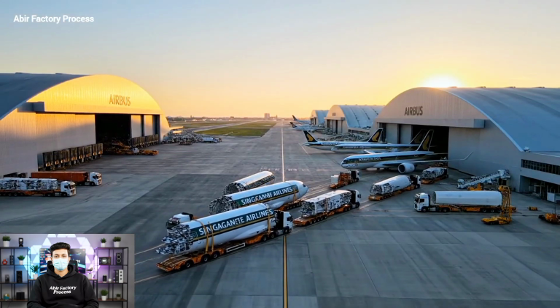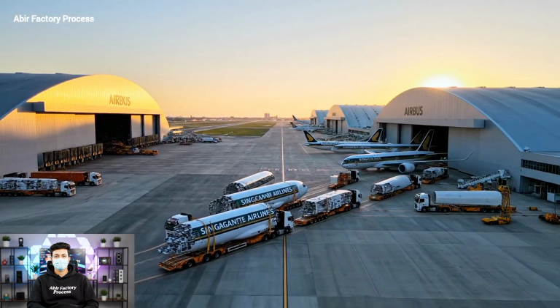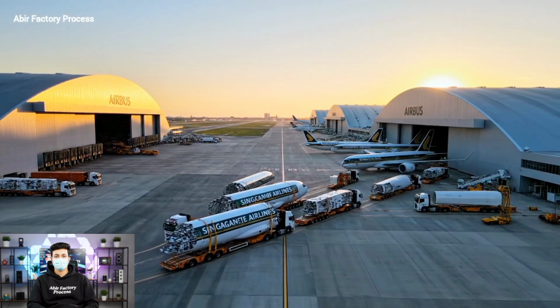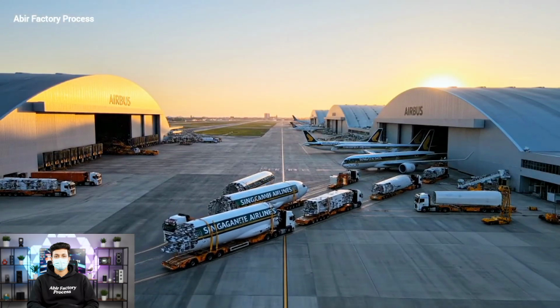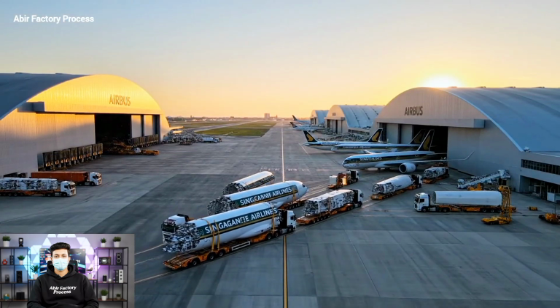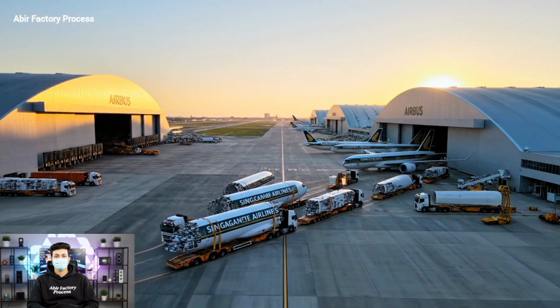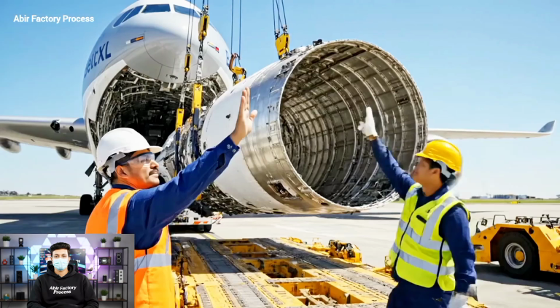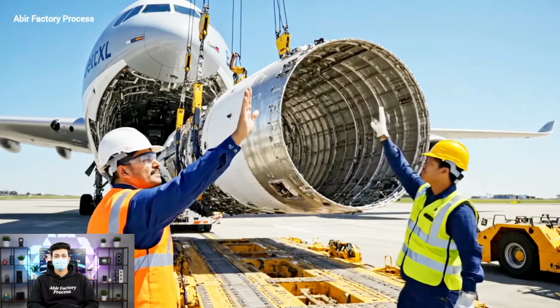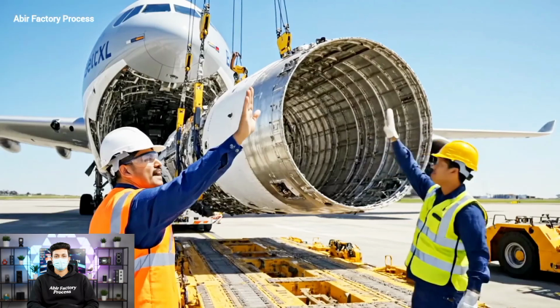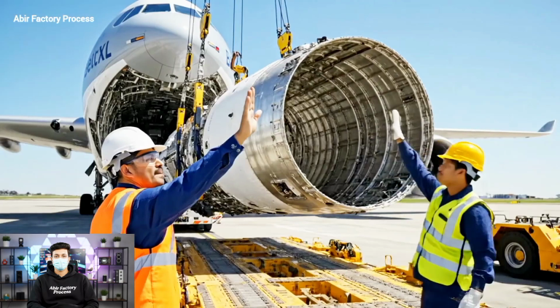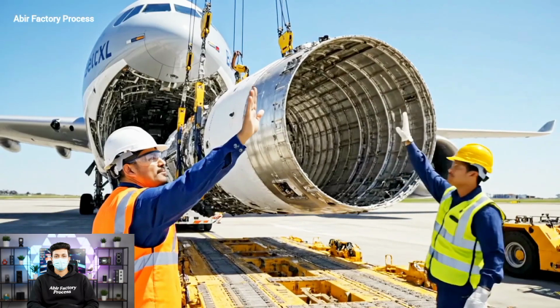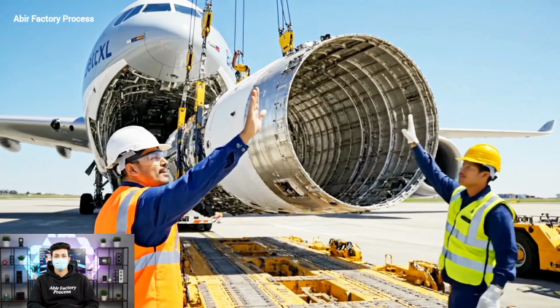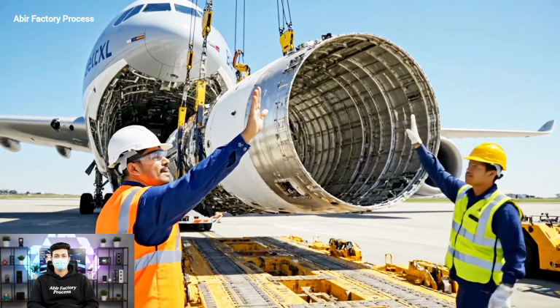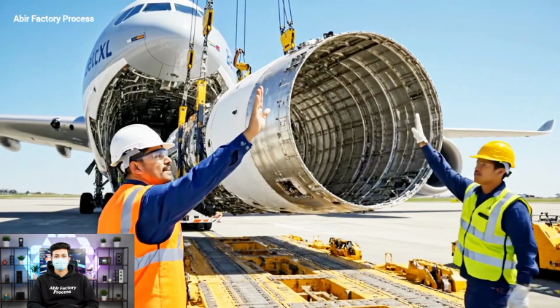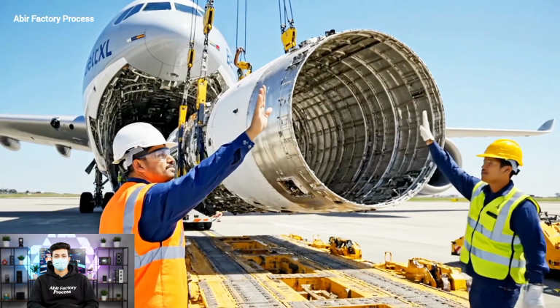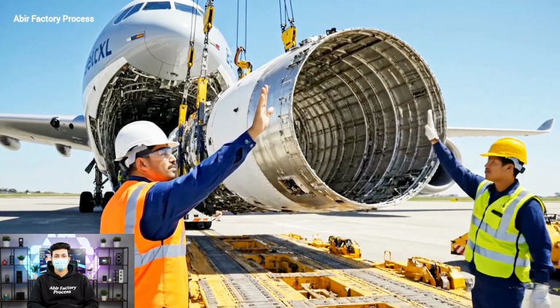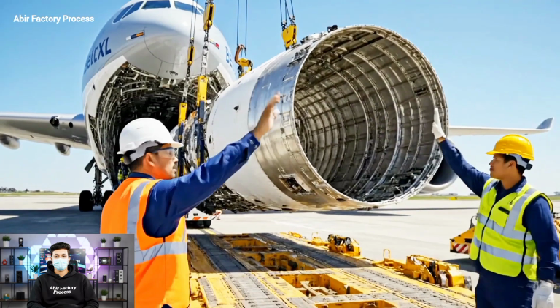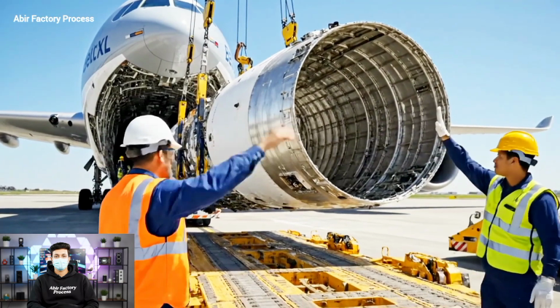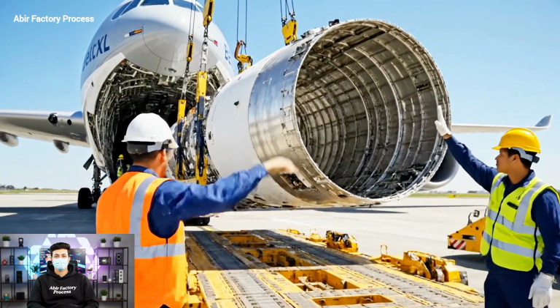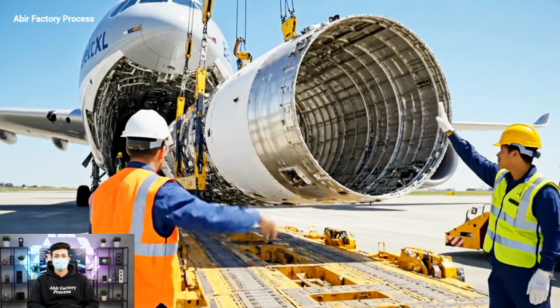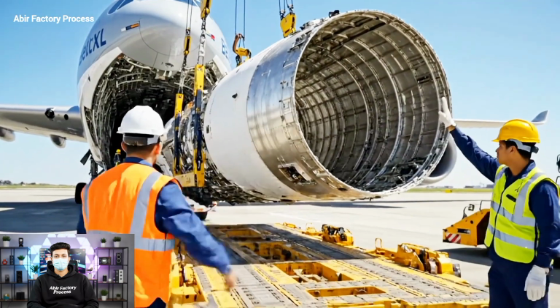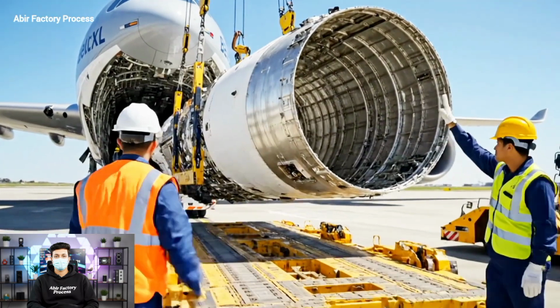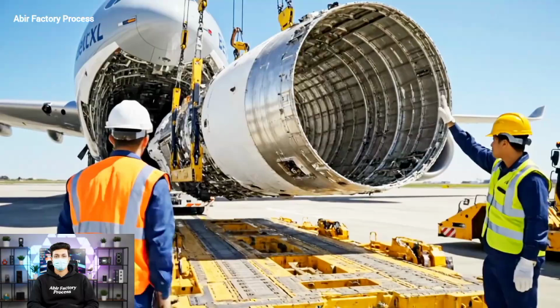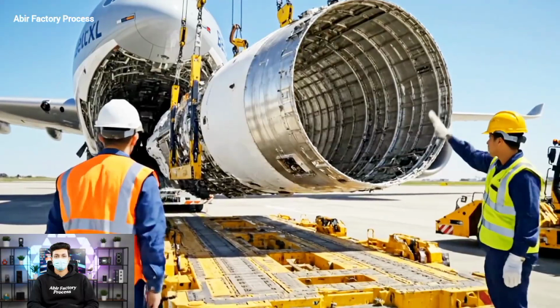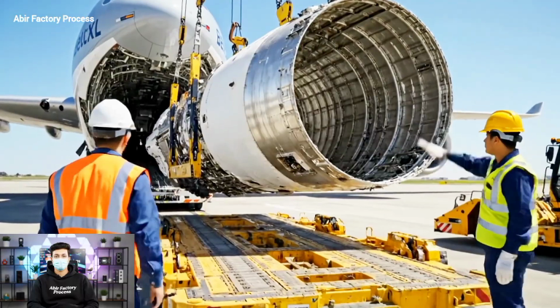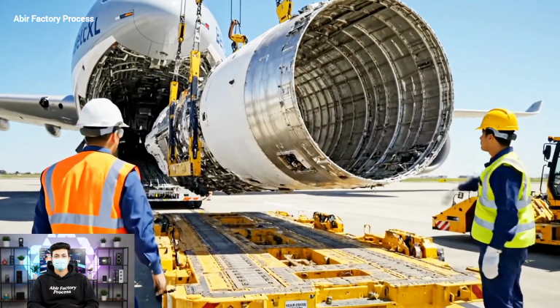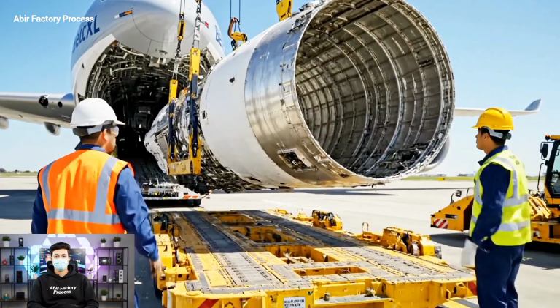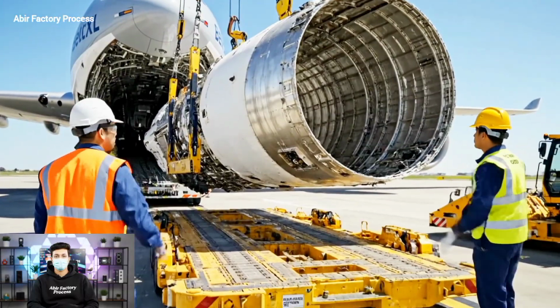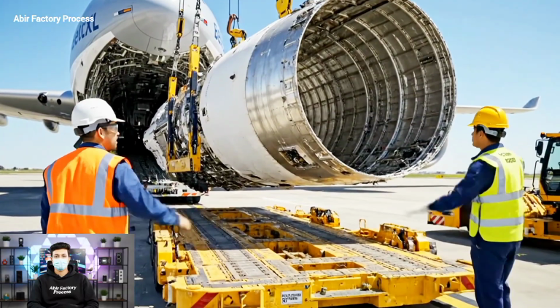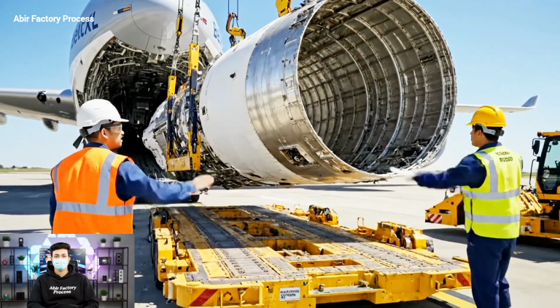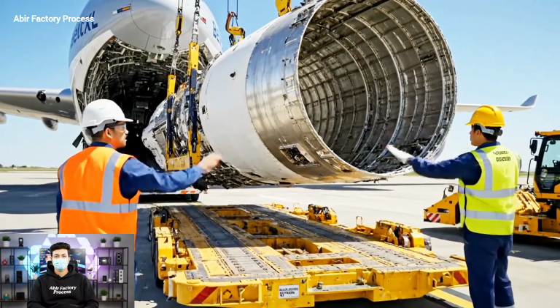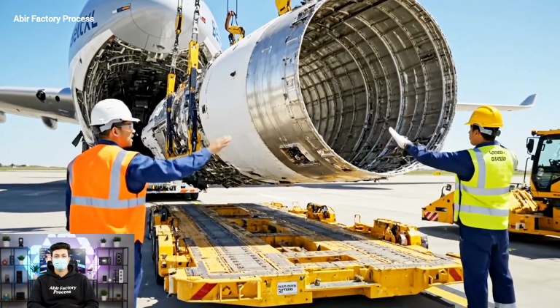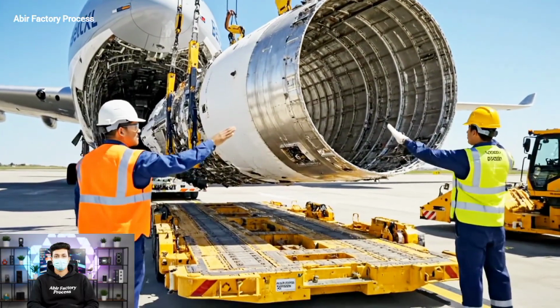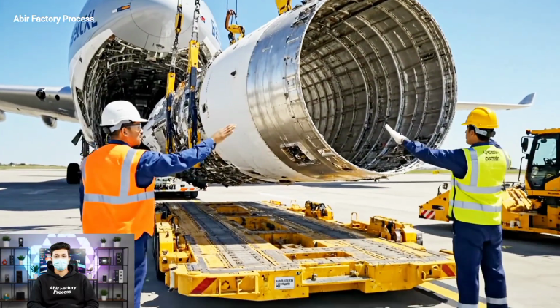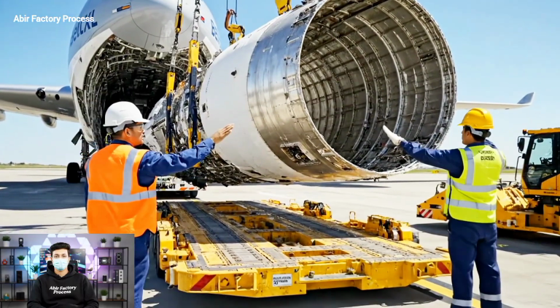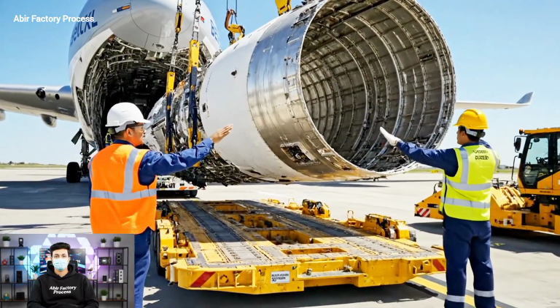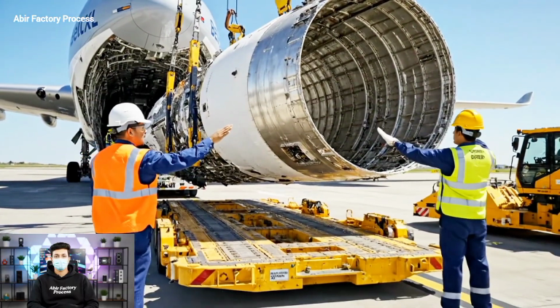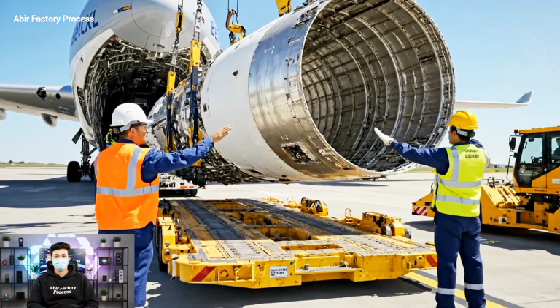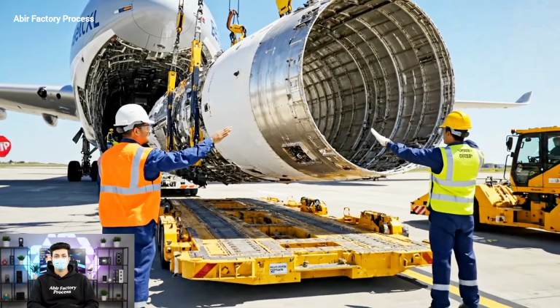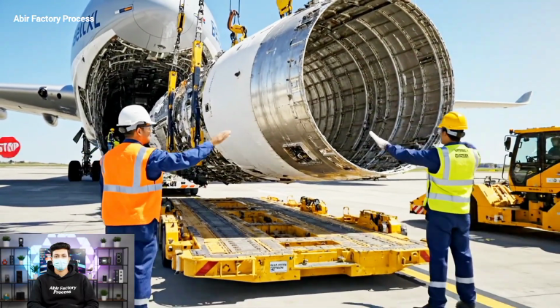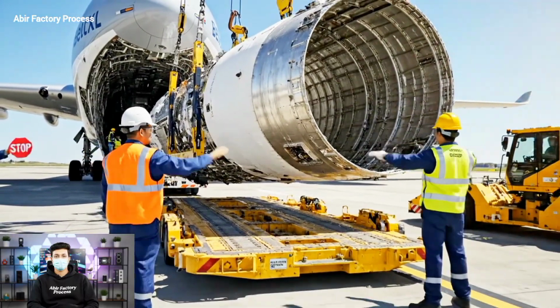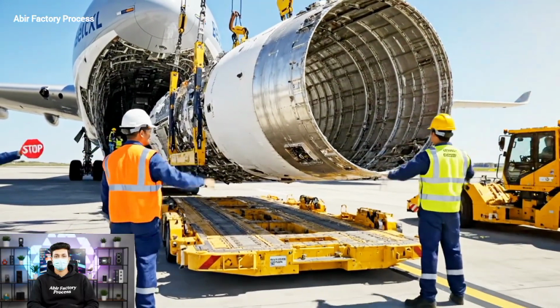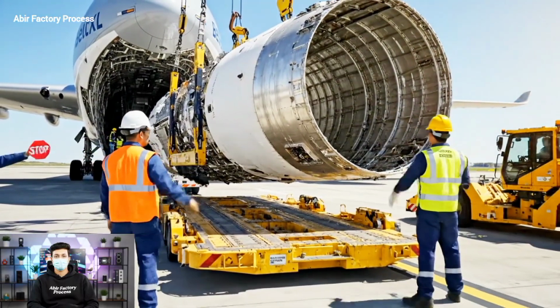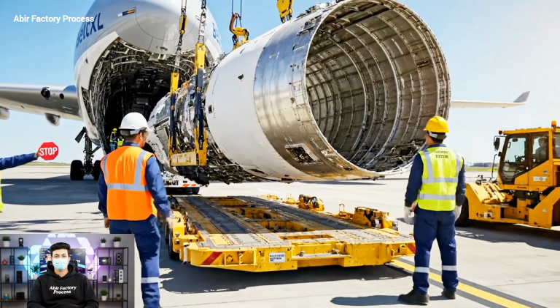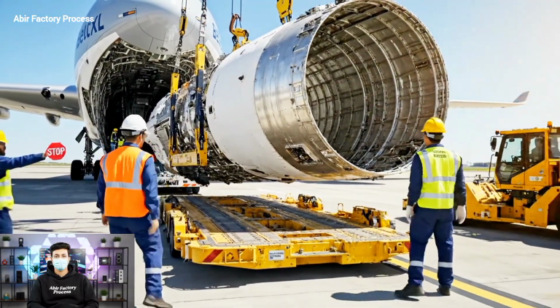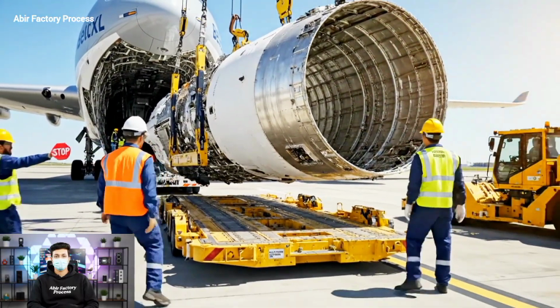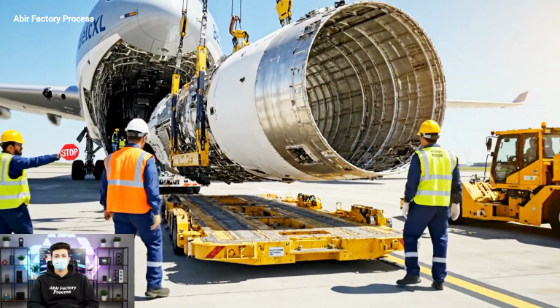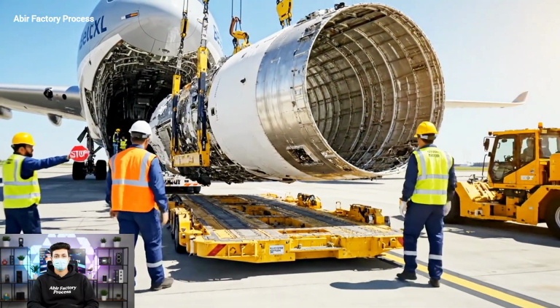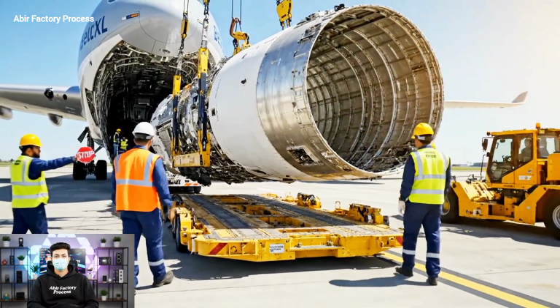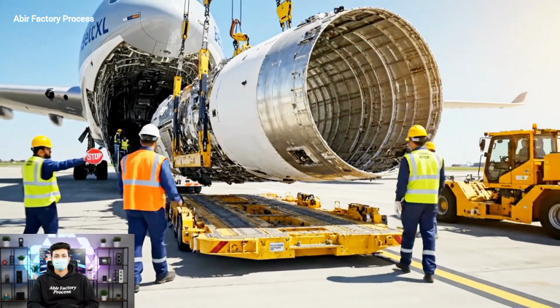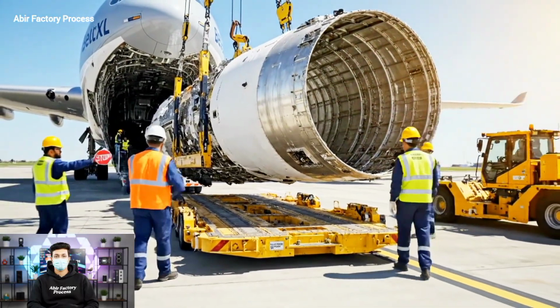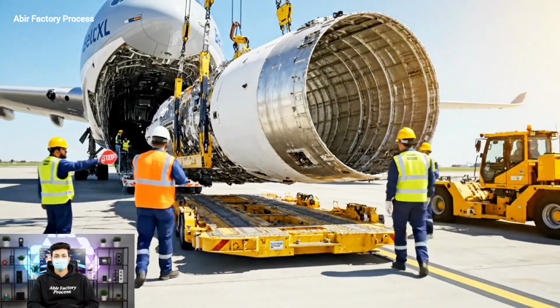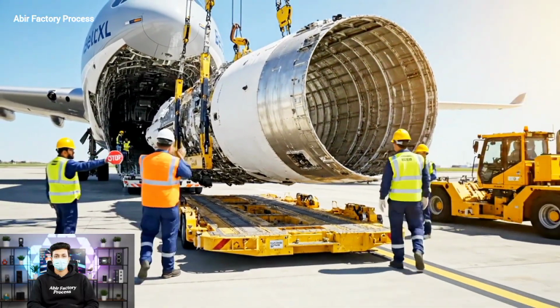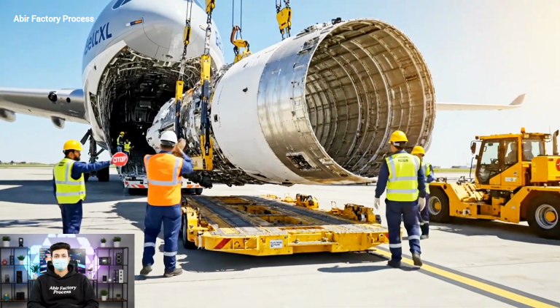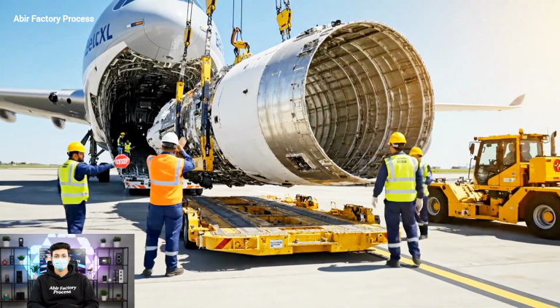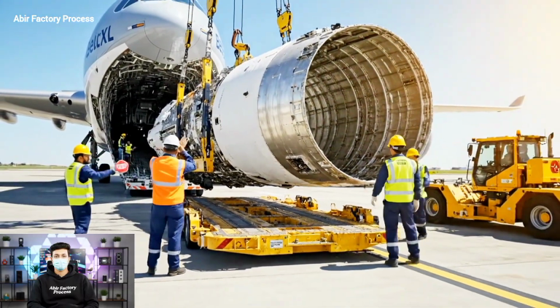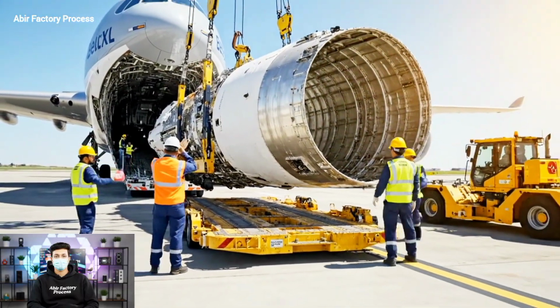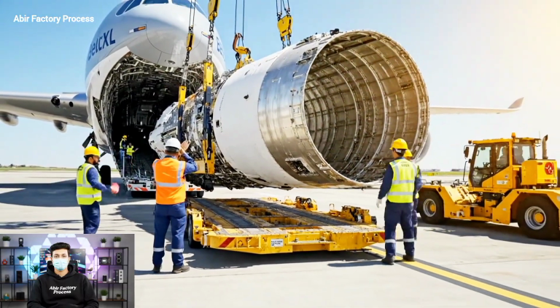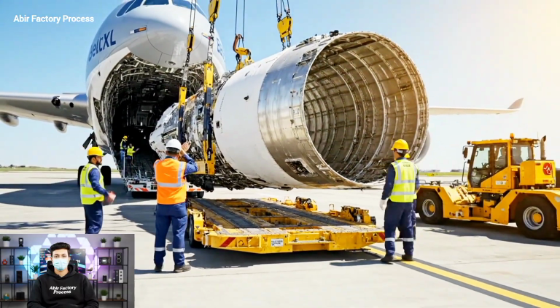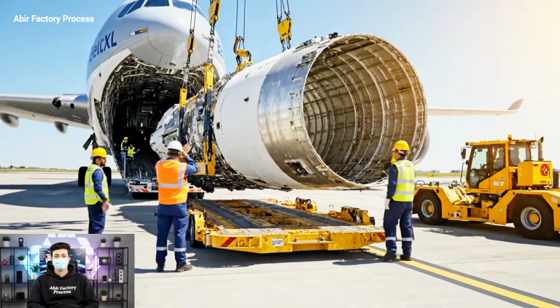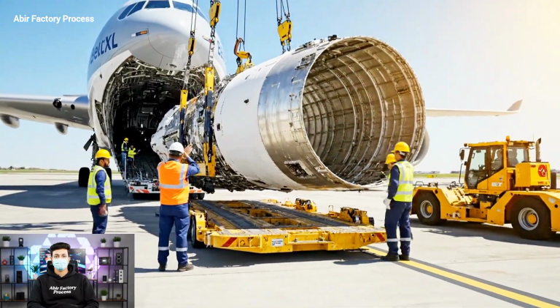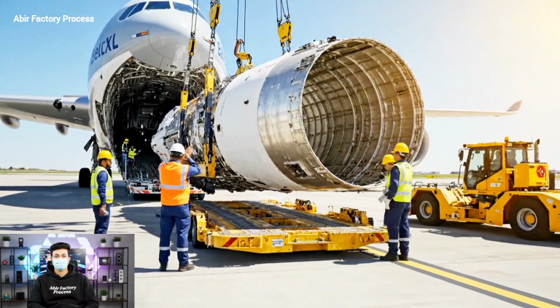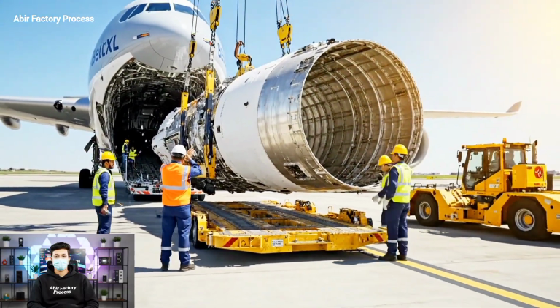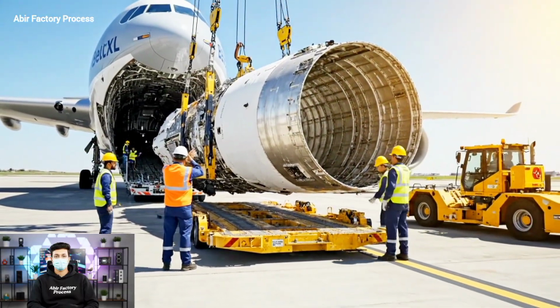Clear. Easy now. Bring her down slowly. Watch the alignment on the right. All right. Hold it there. We are secure.